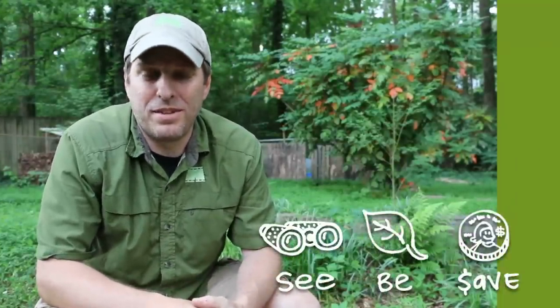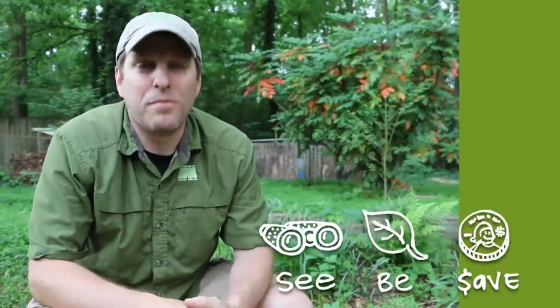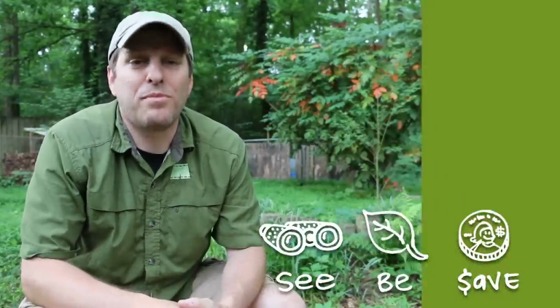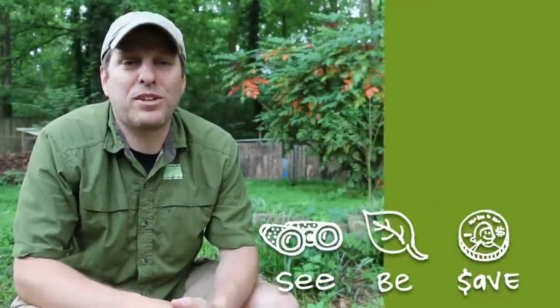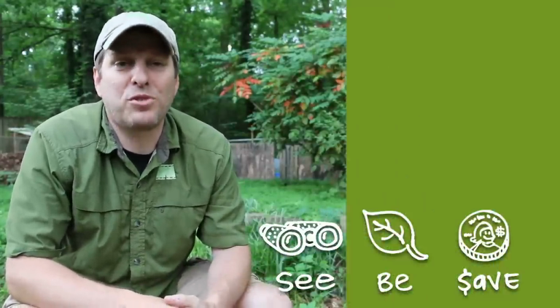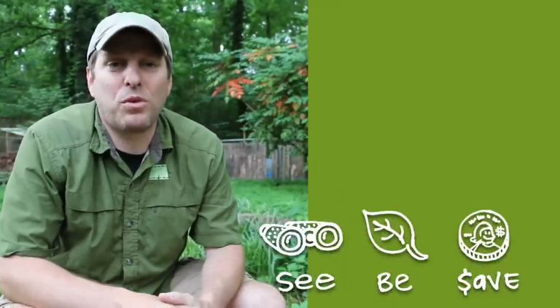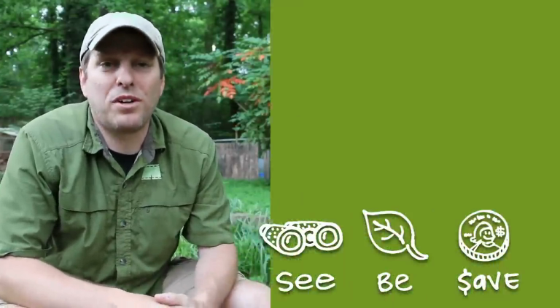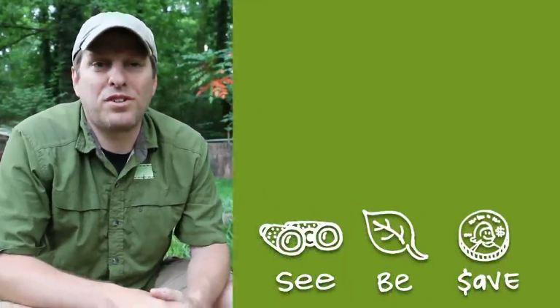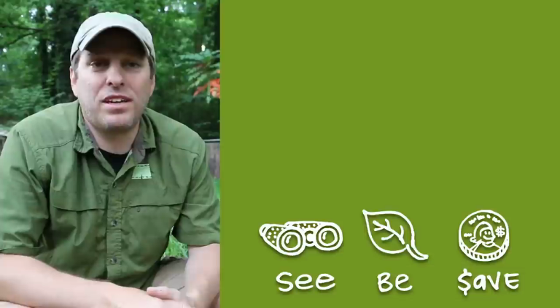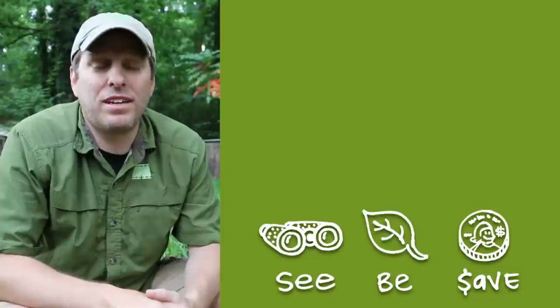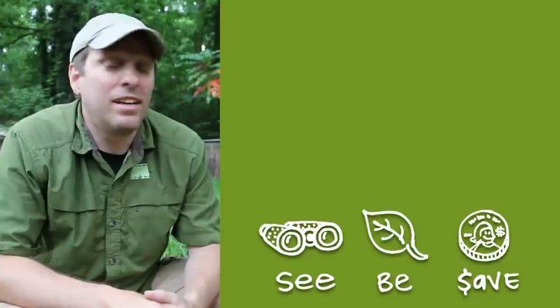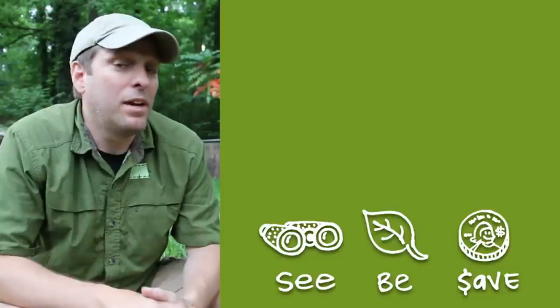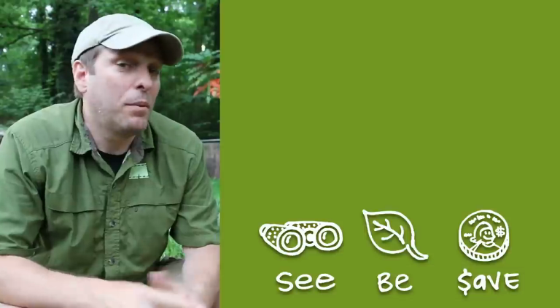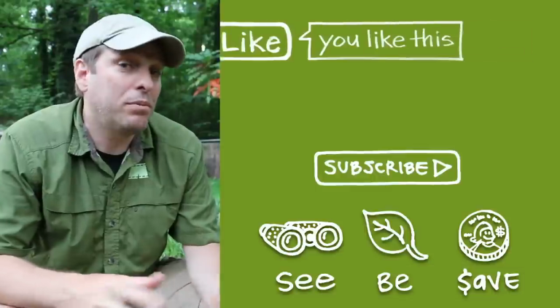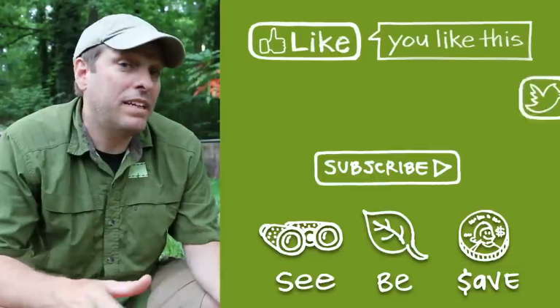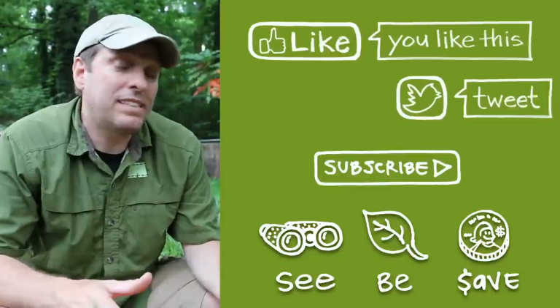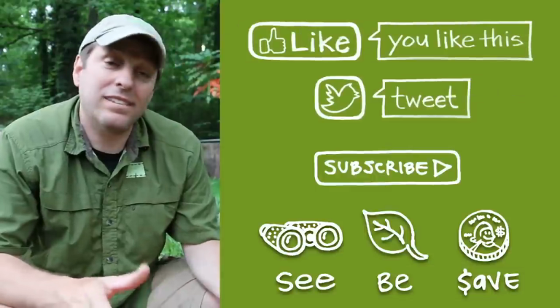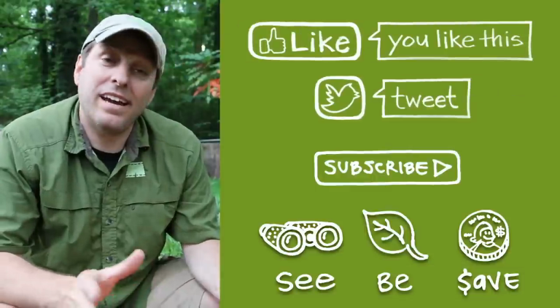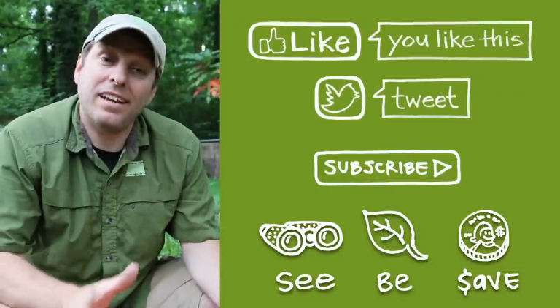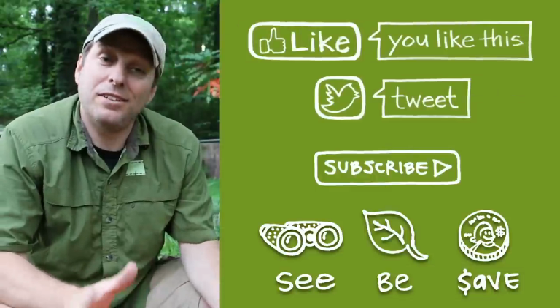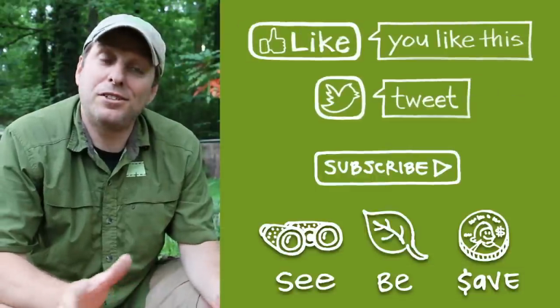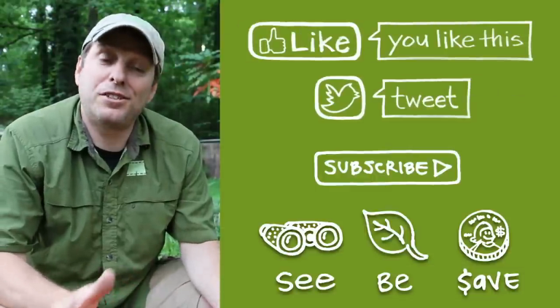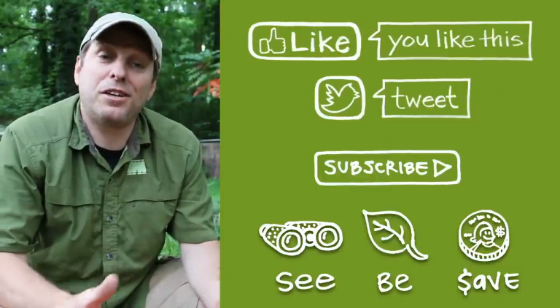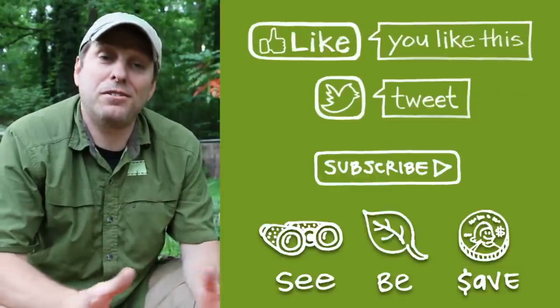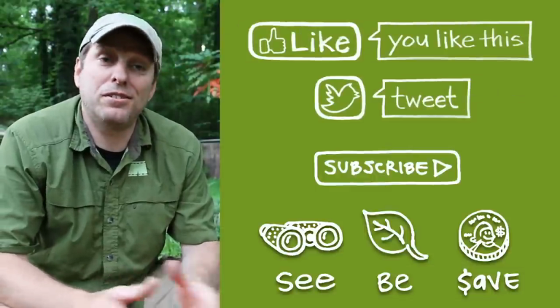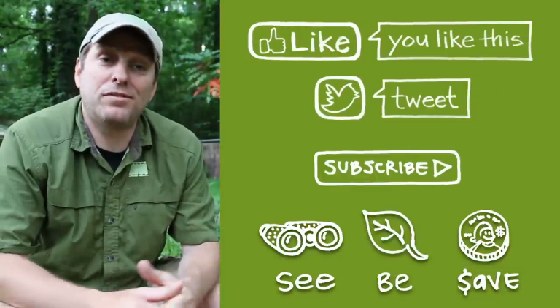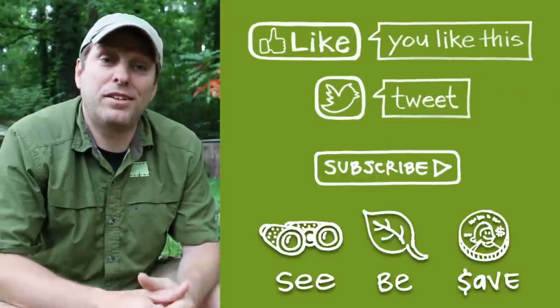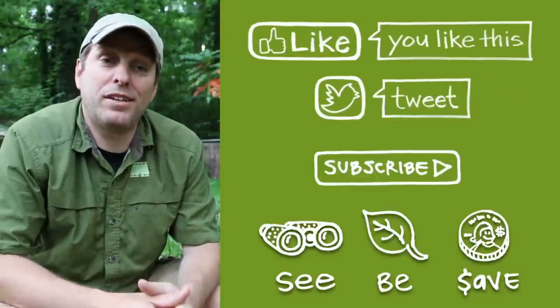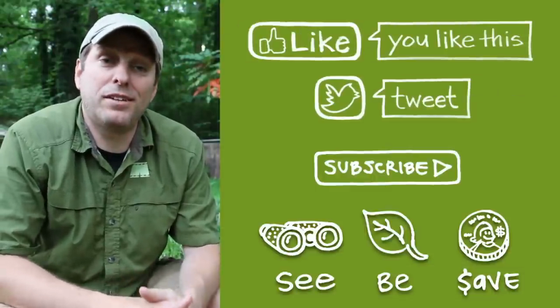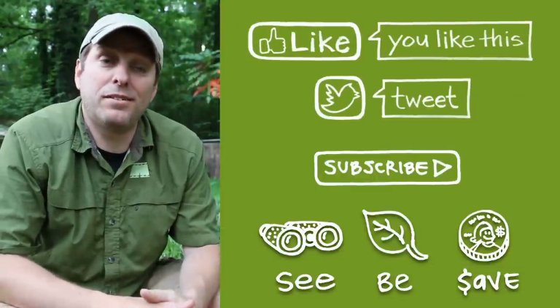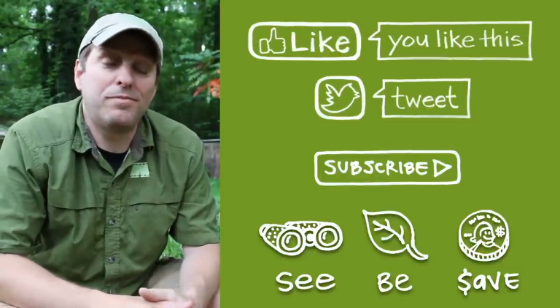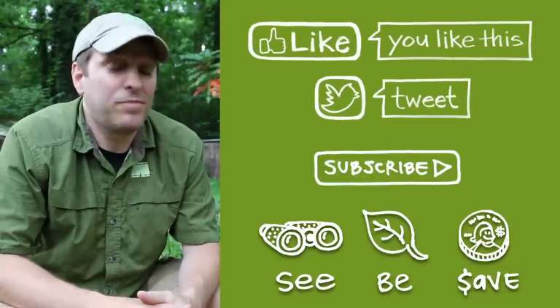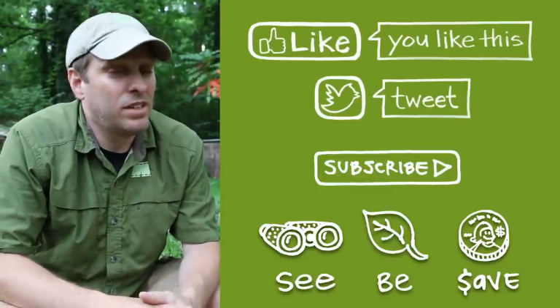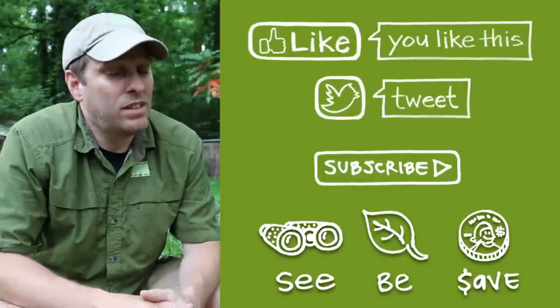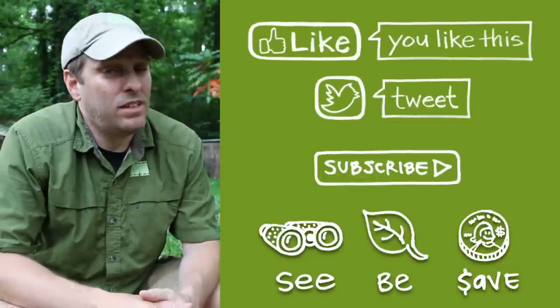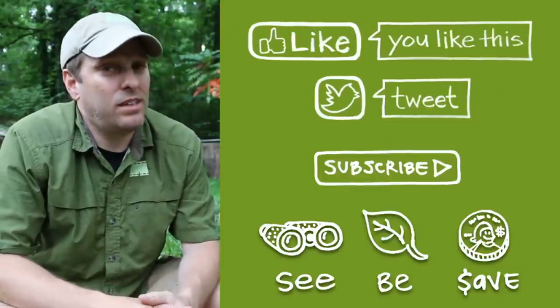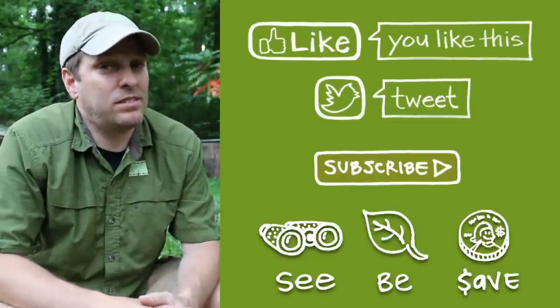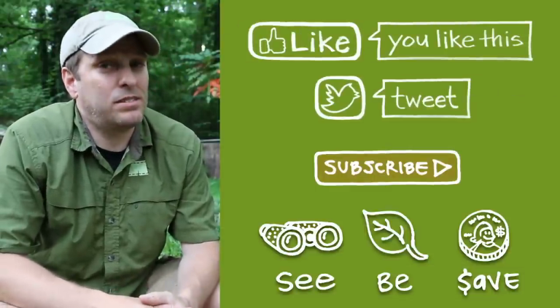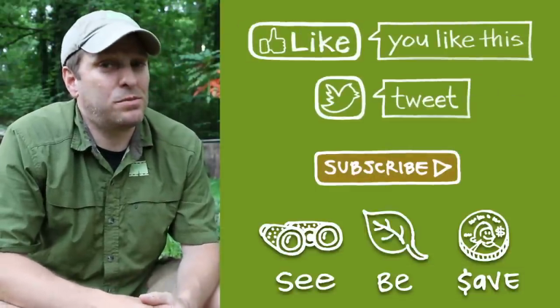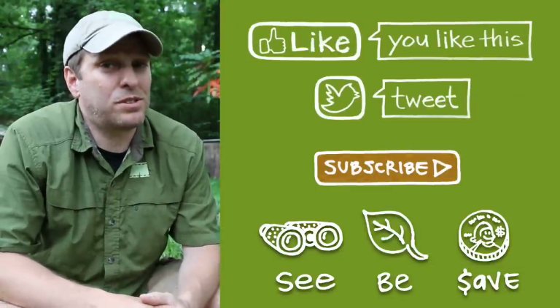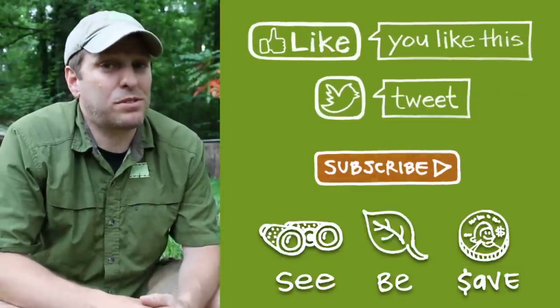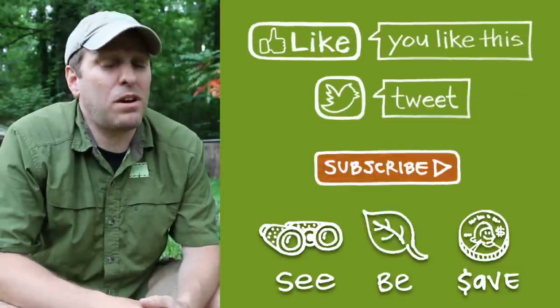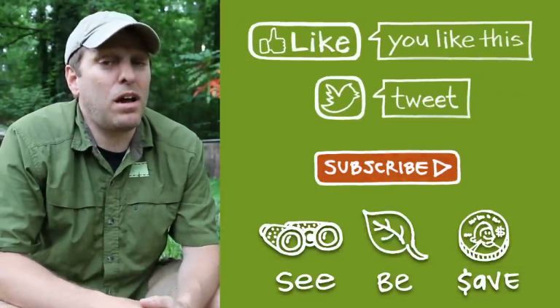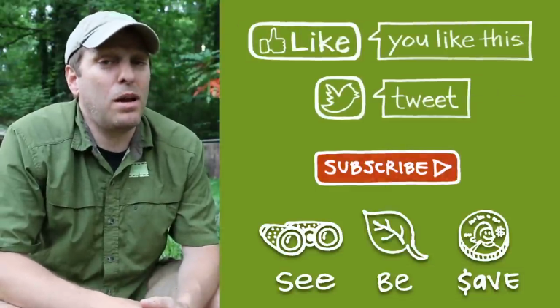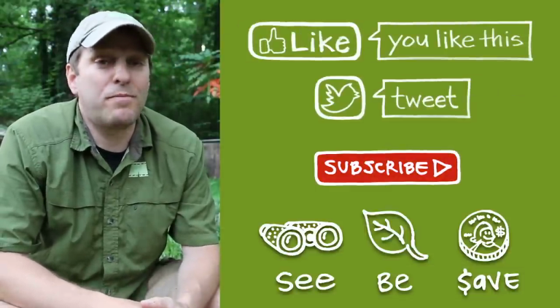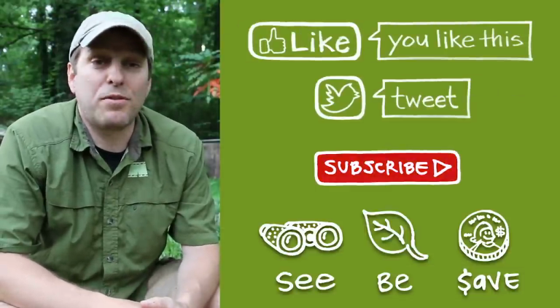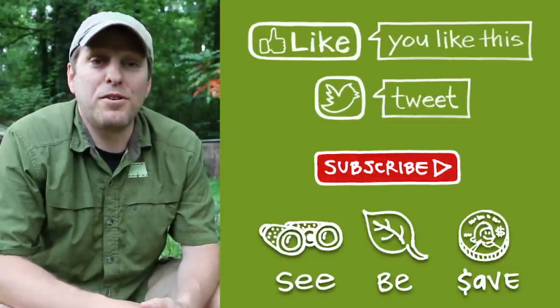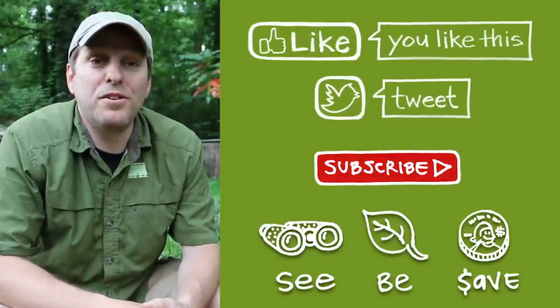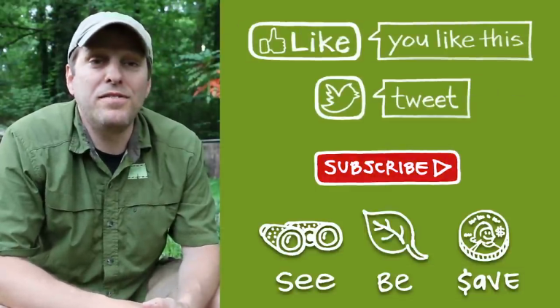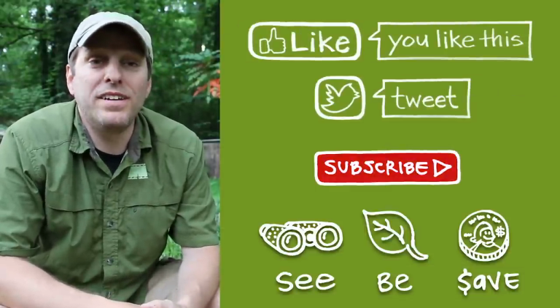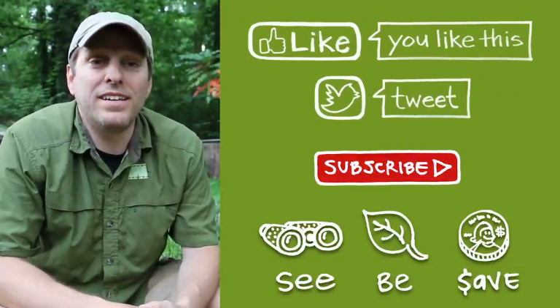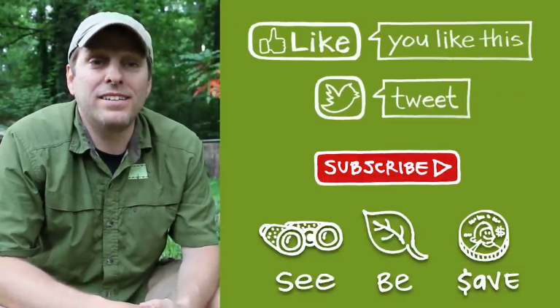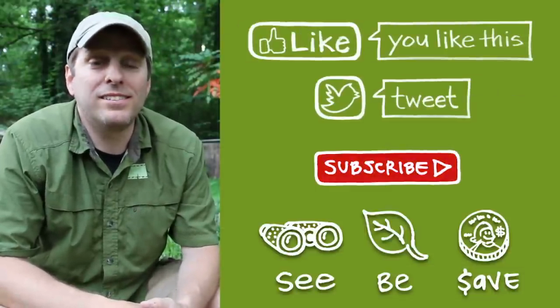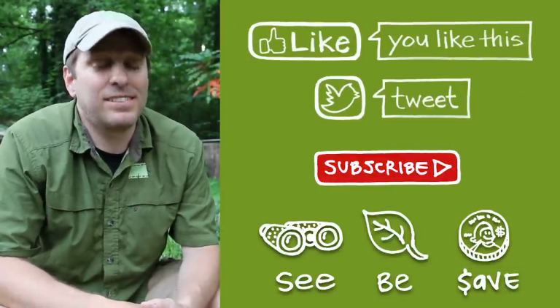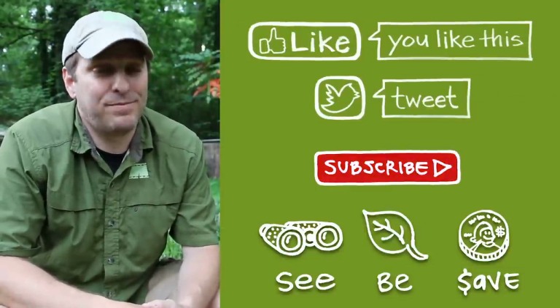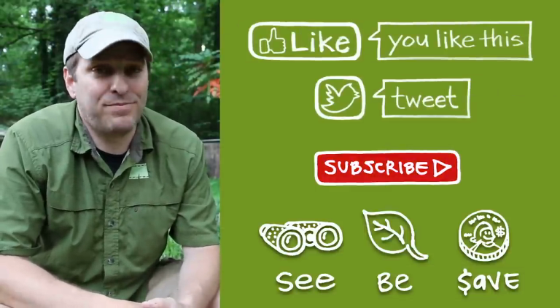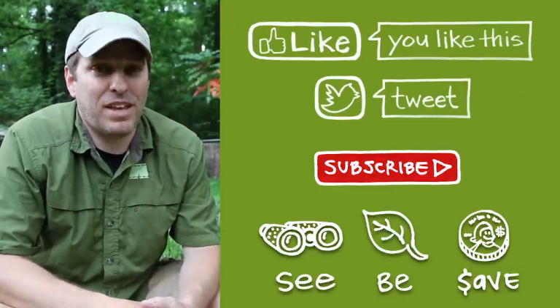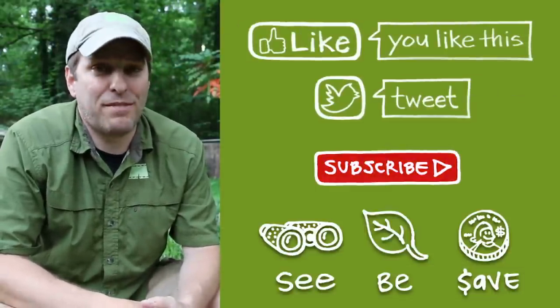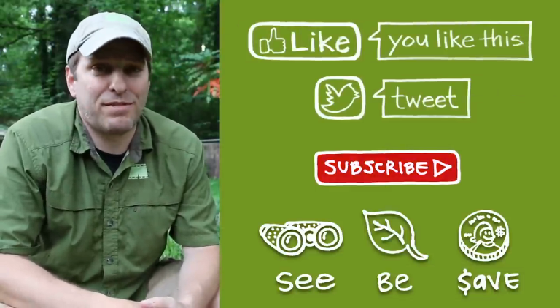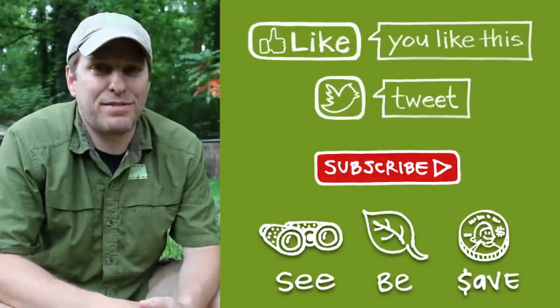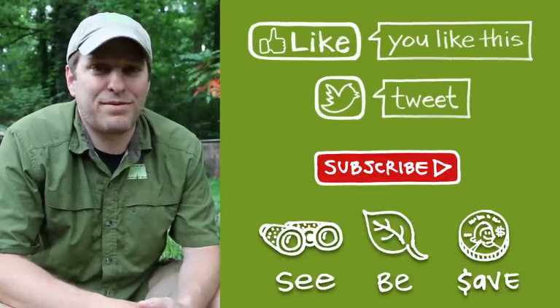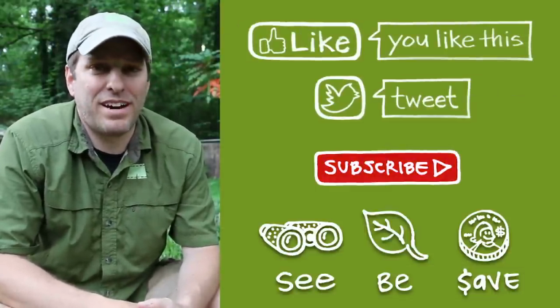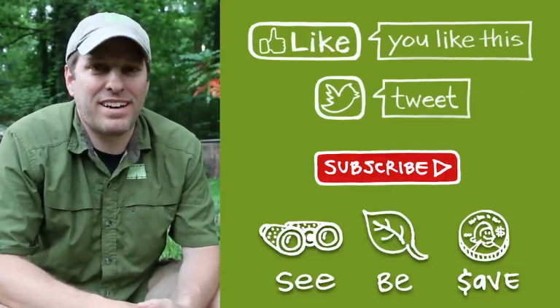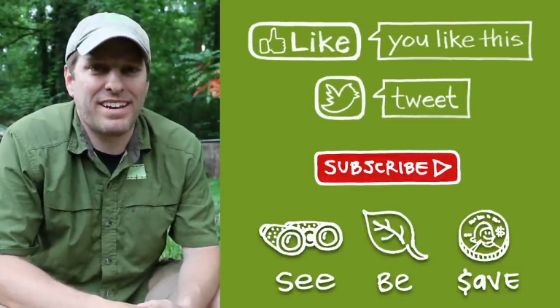Thanks for watching. Please like and share this video, and subscribe for new videos every Friday.